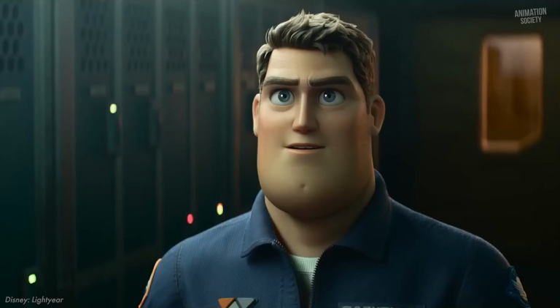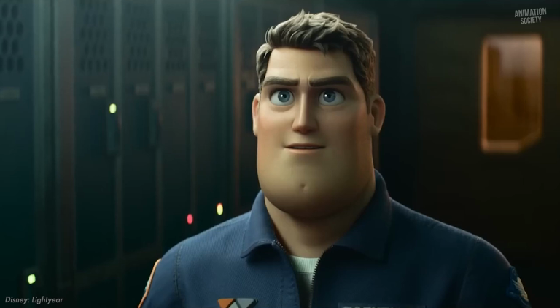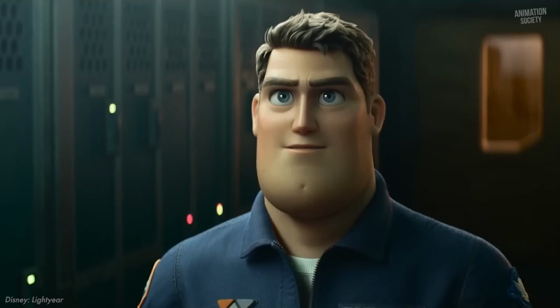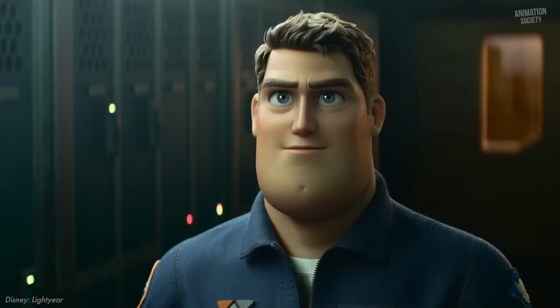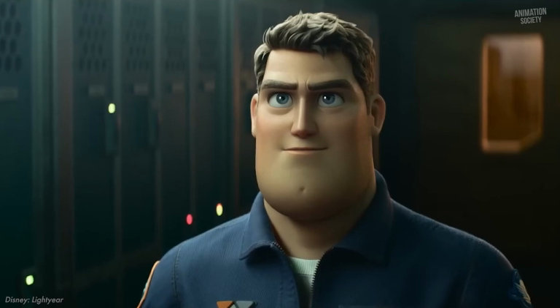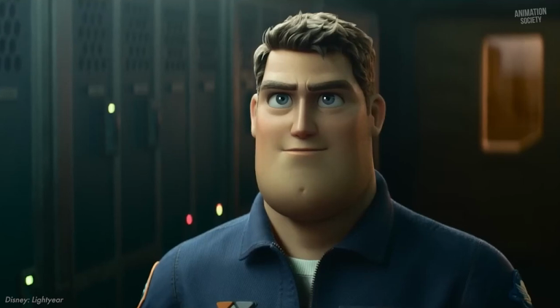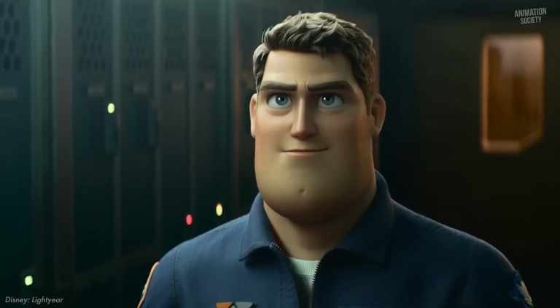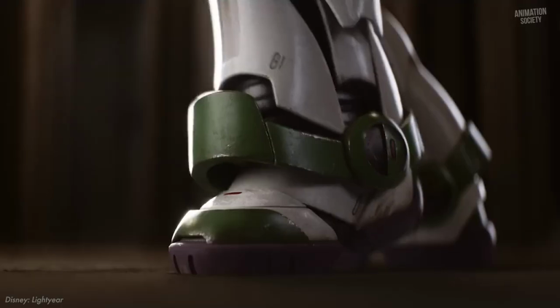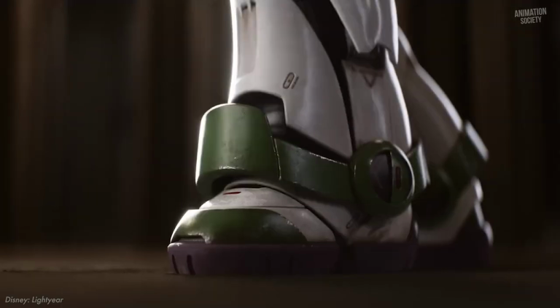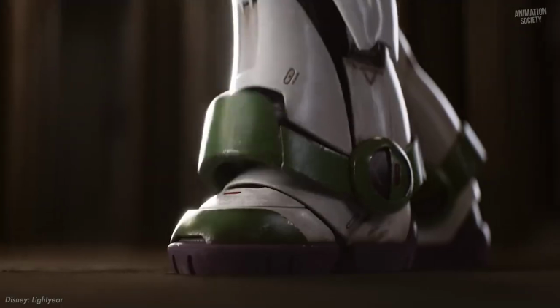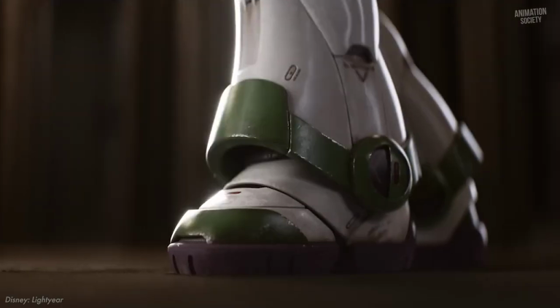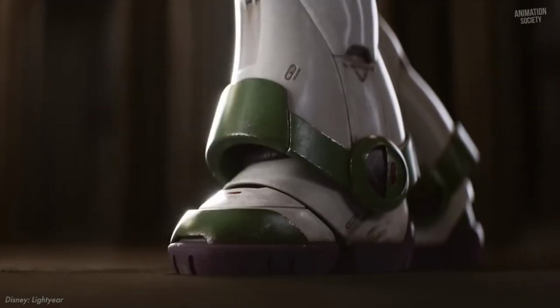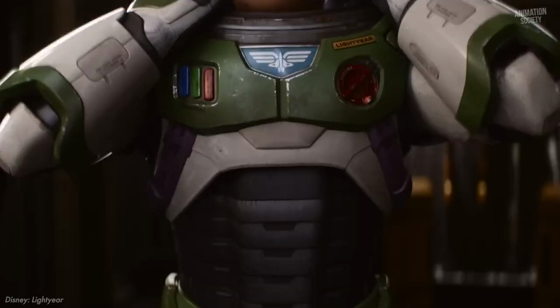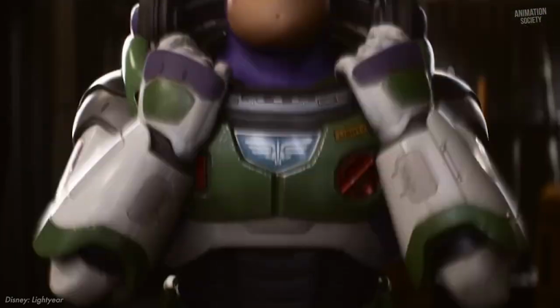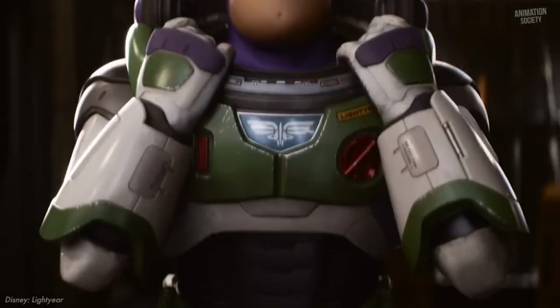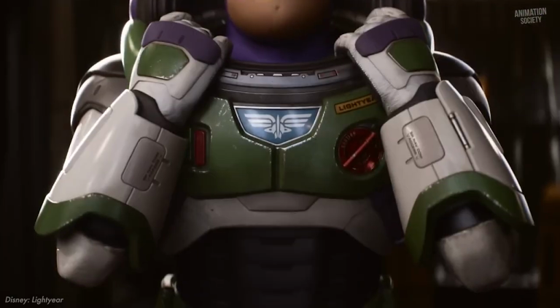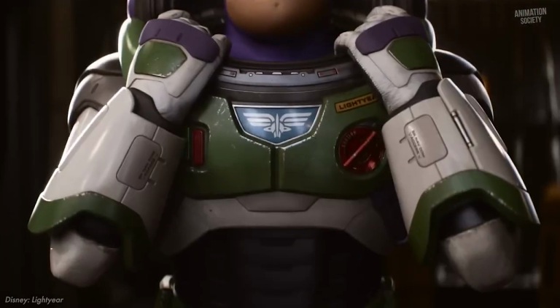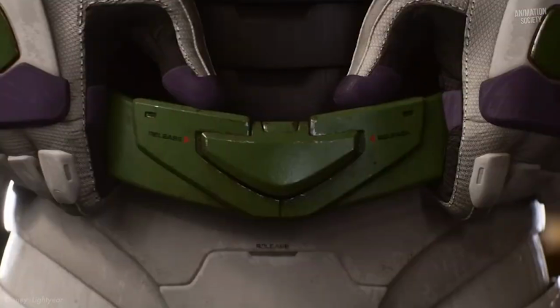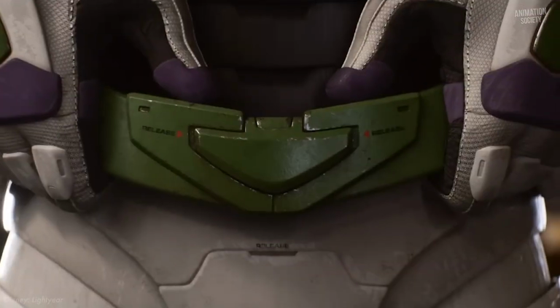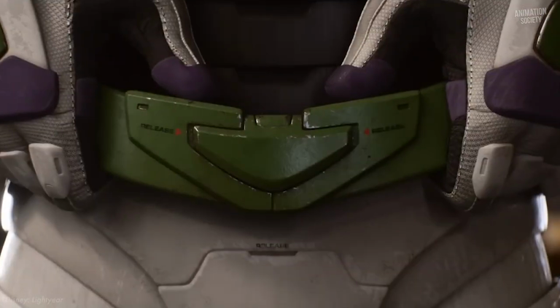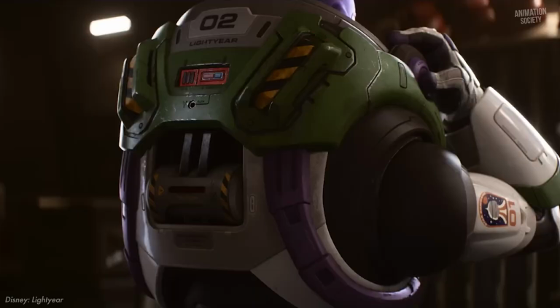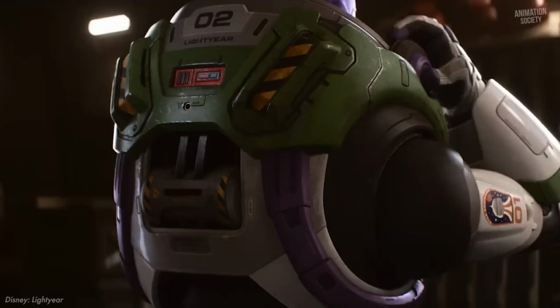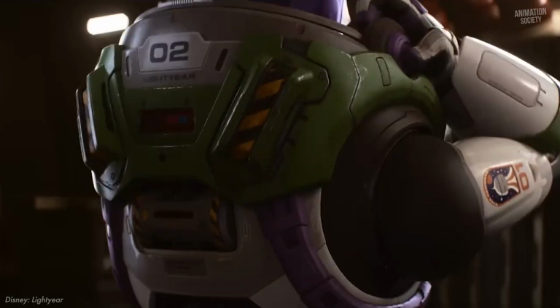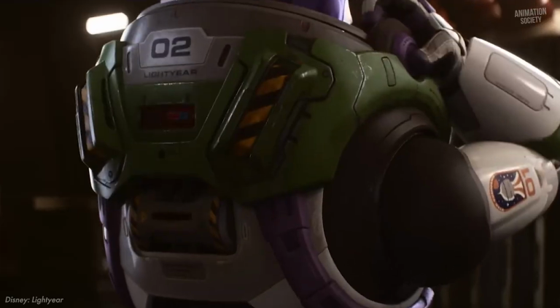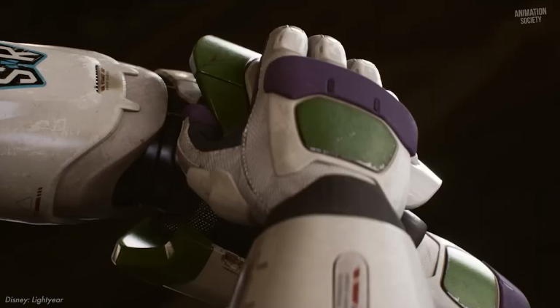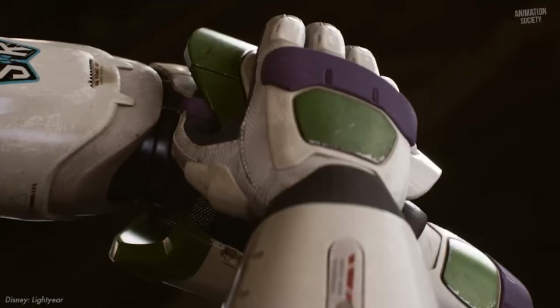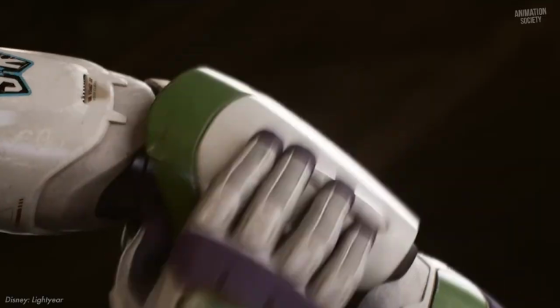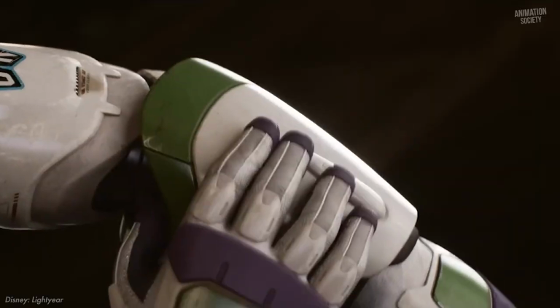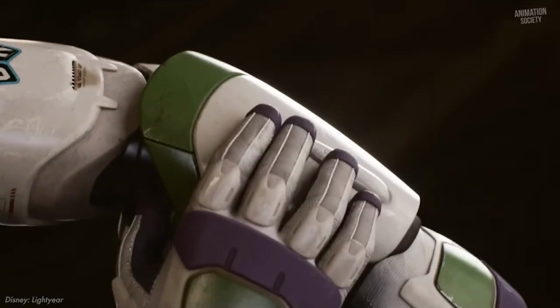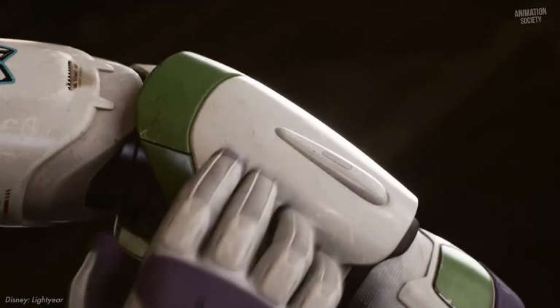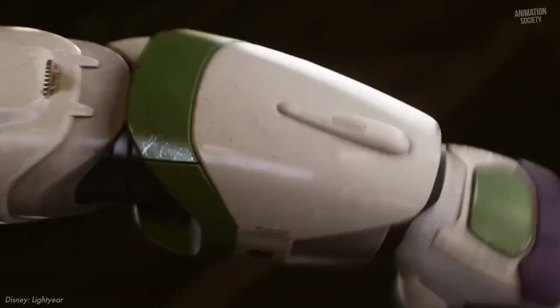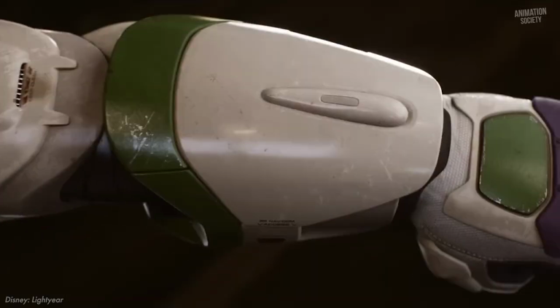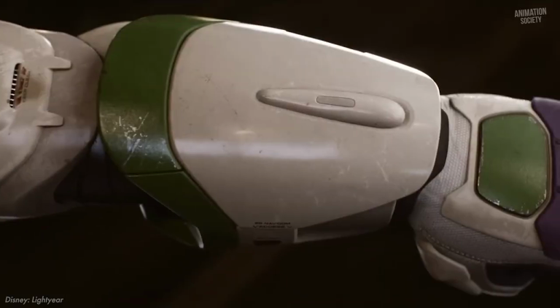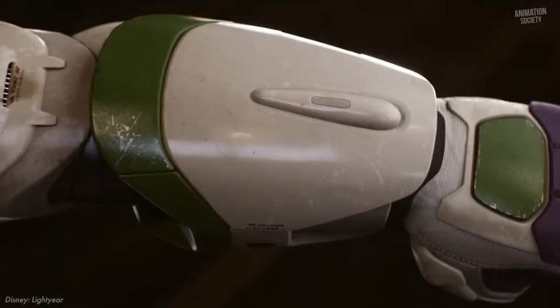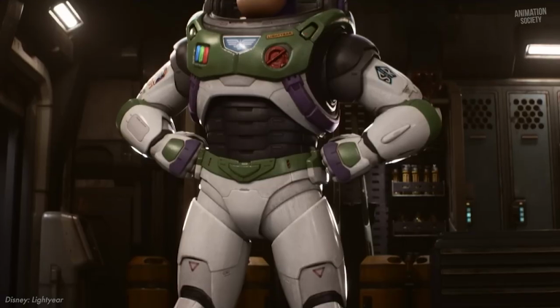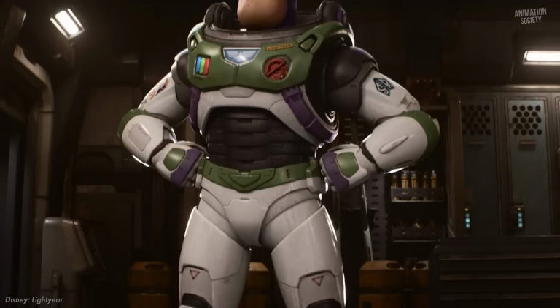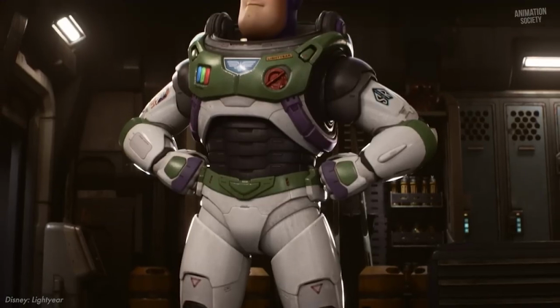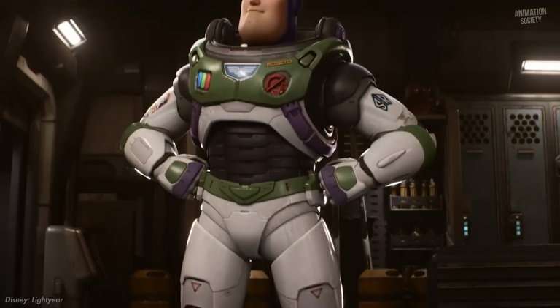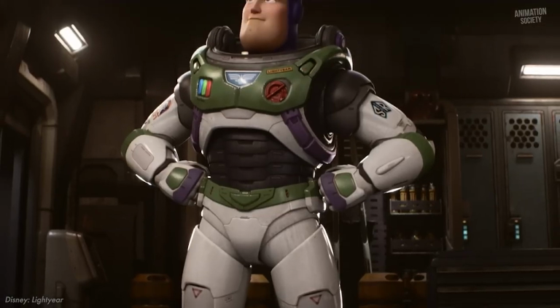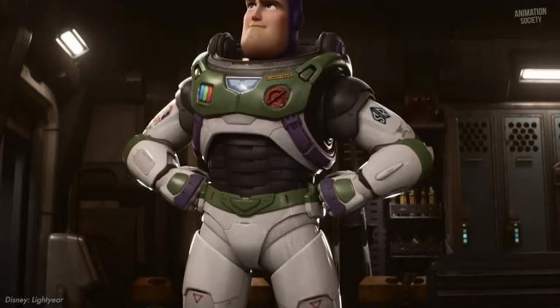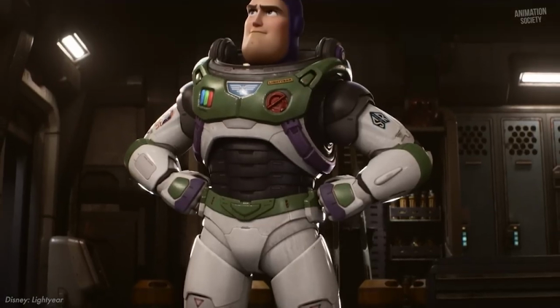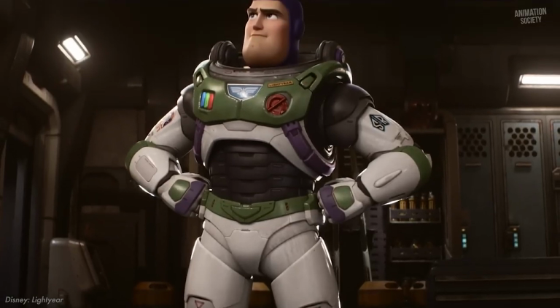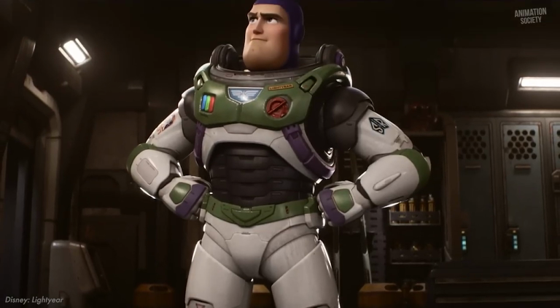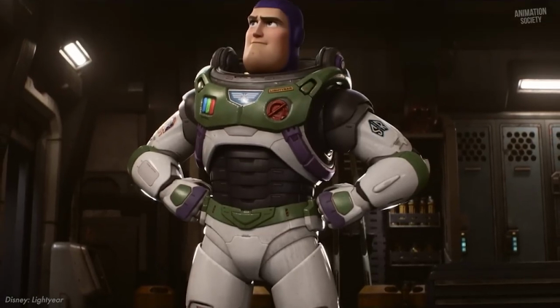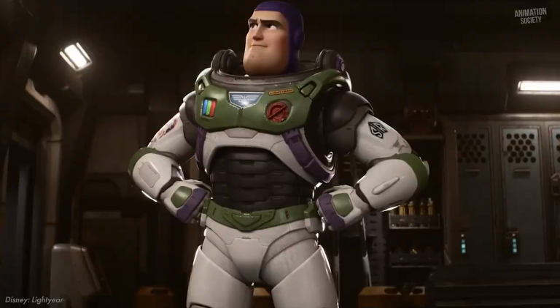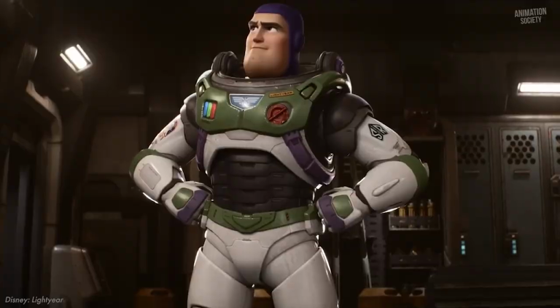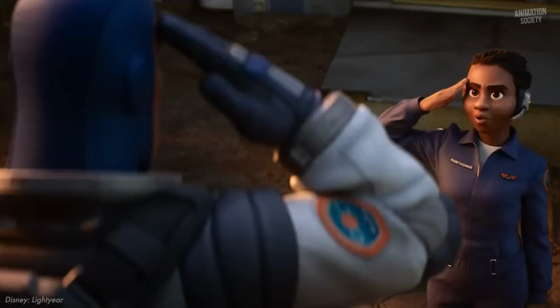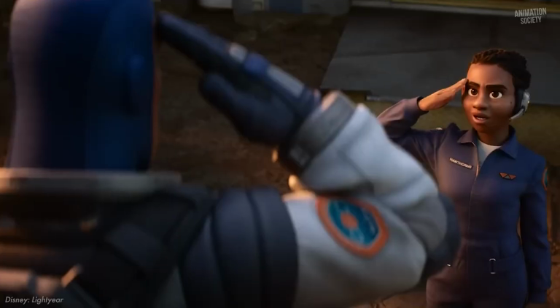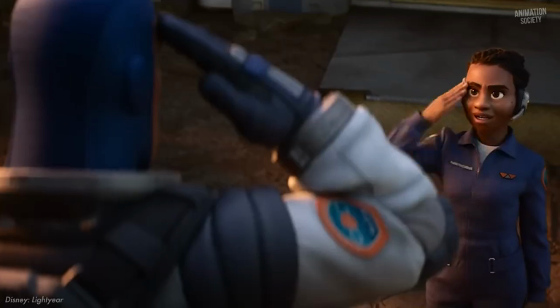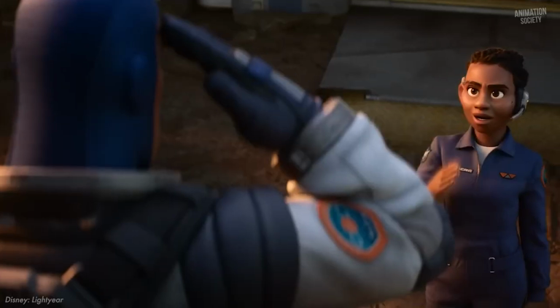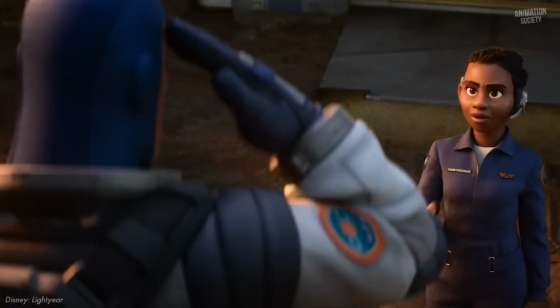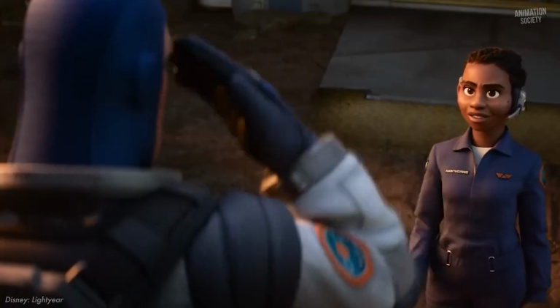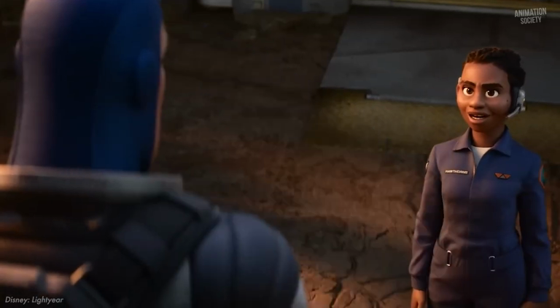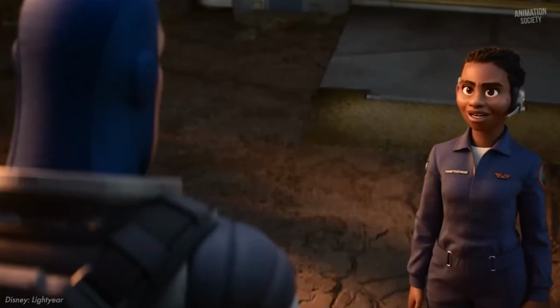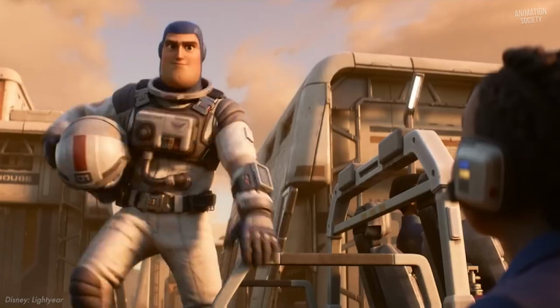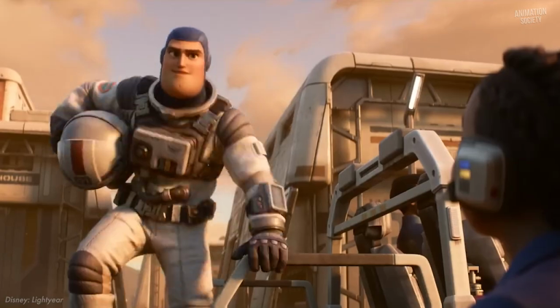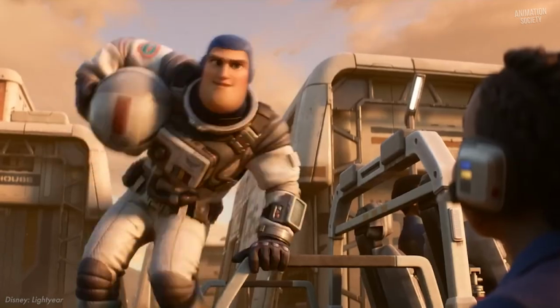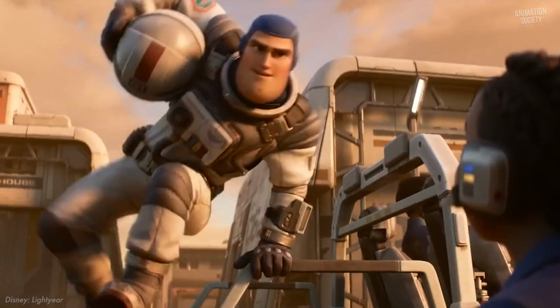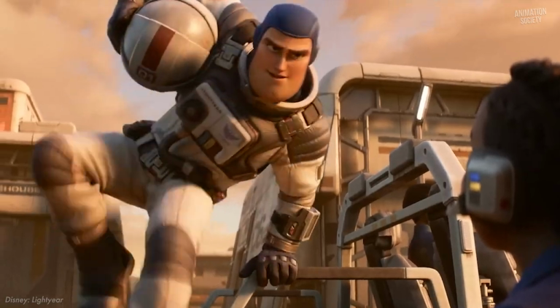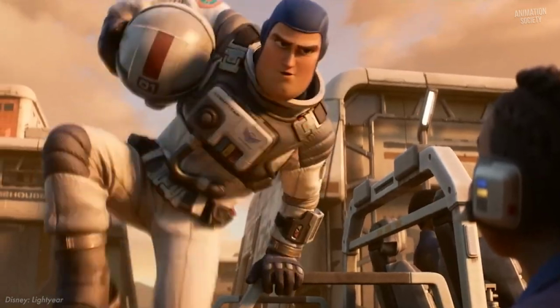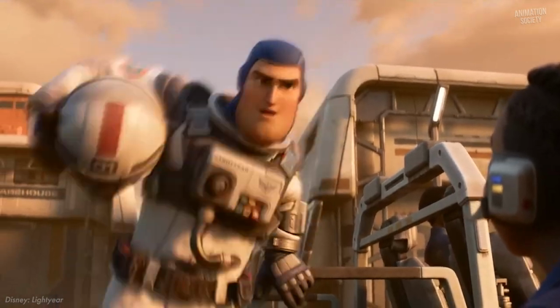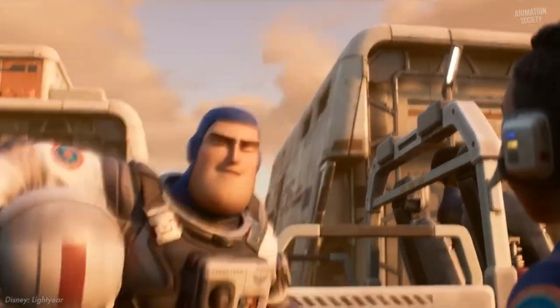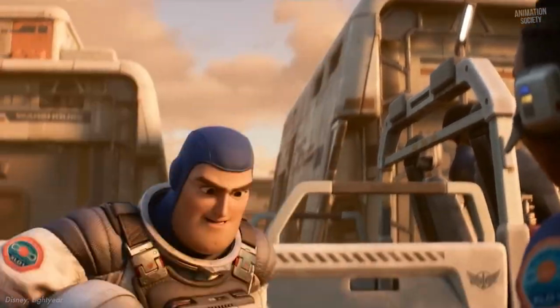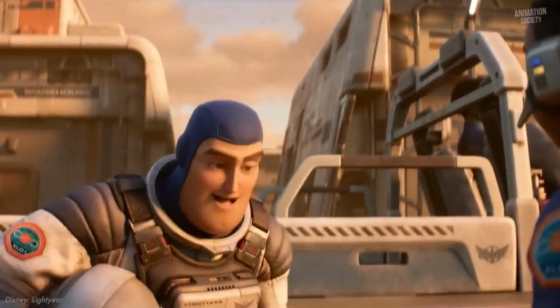Hey everyone, today we're going to discuss the secrets, easter eggs, and some other references you might have missed watching the newly released Lightyear.